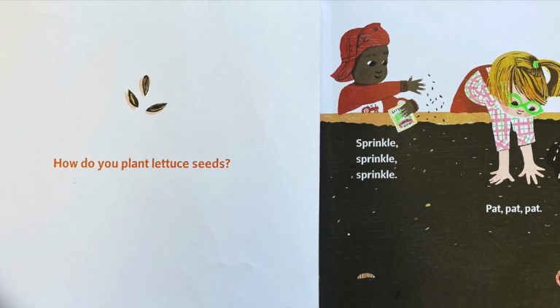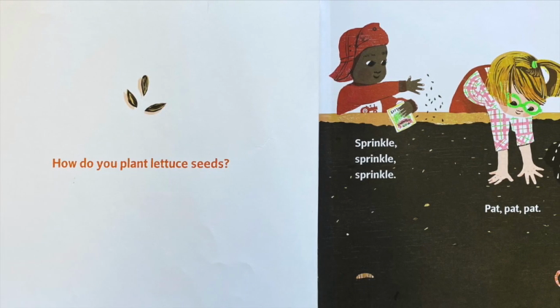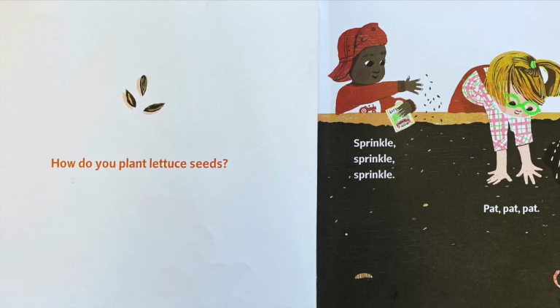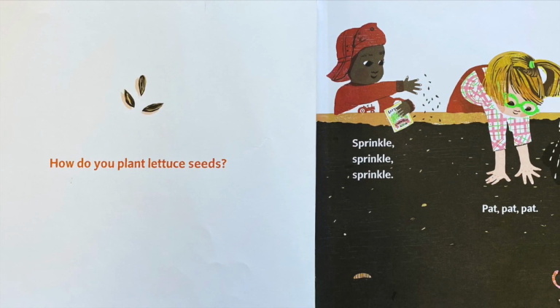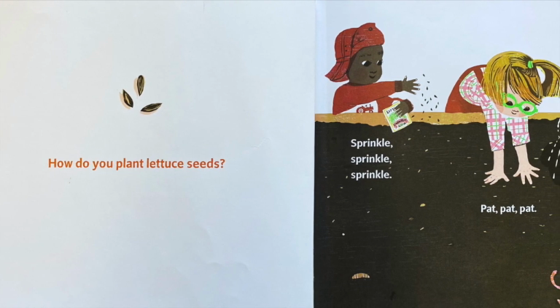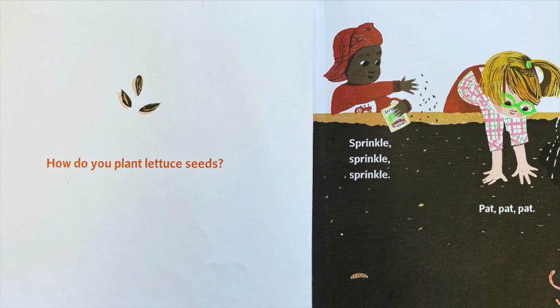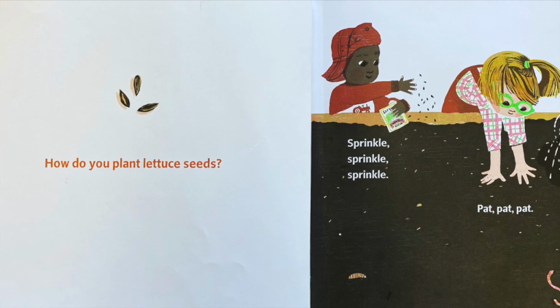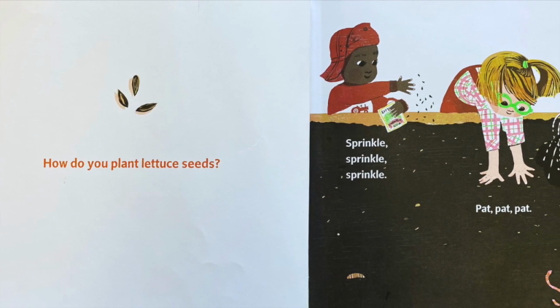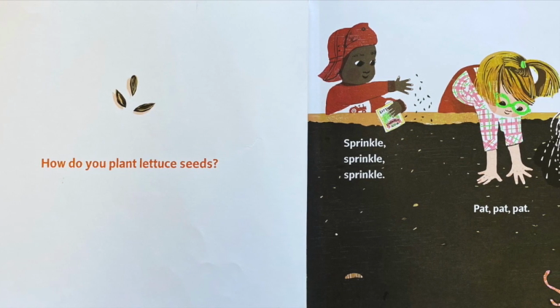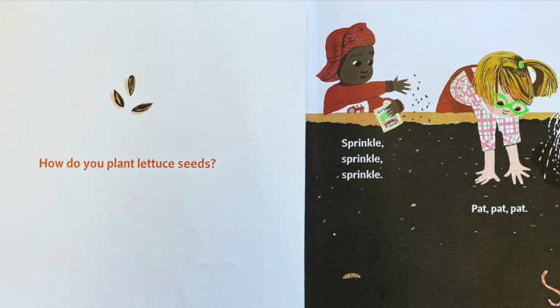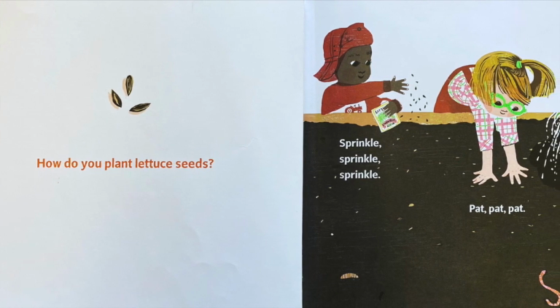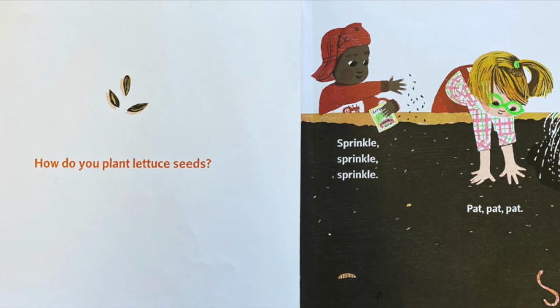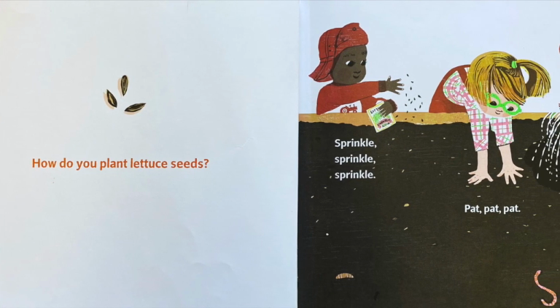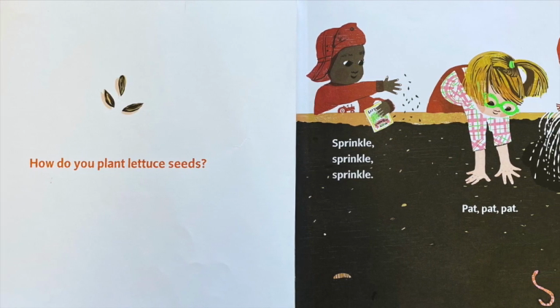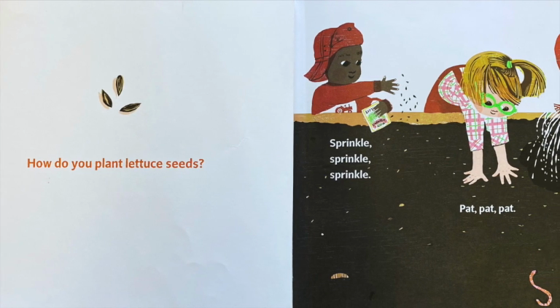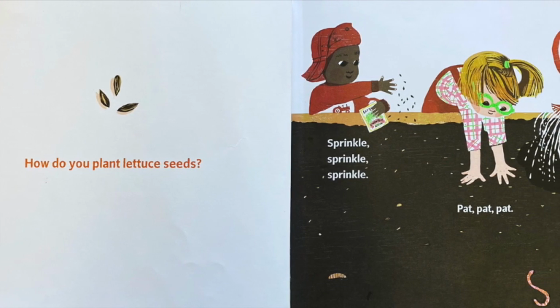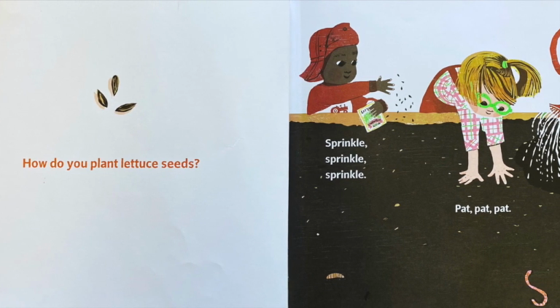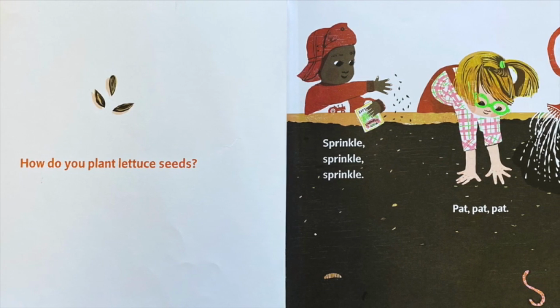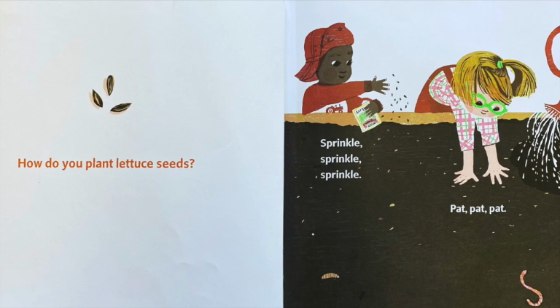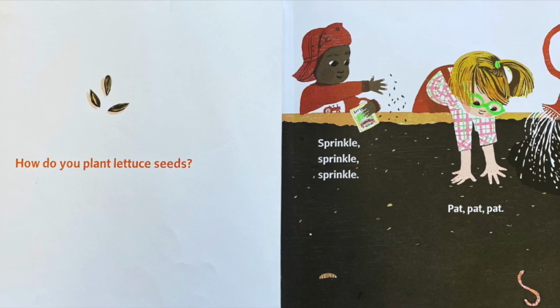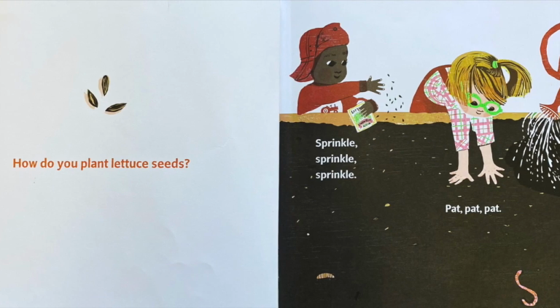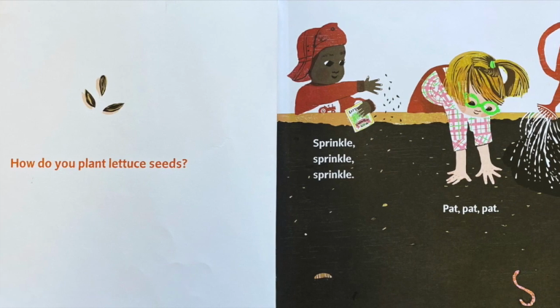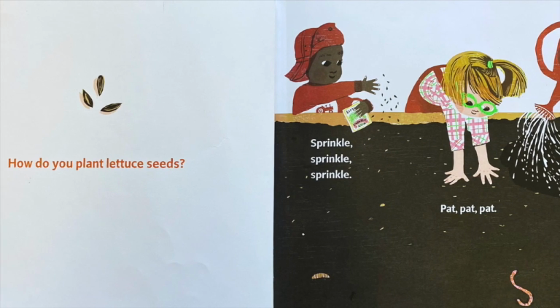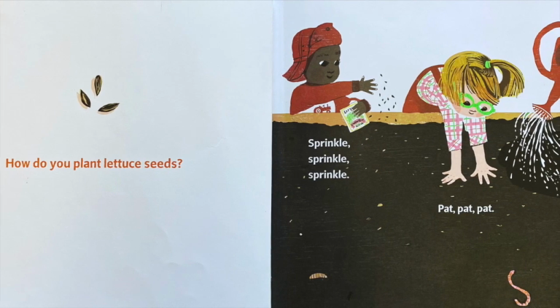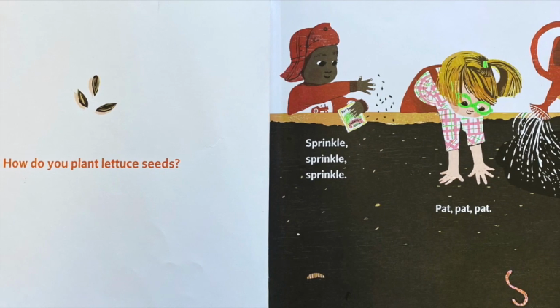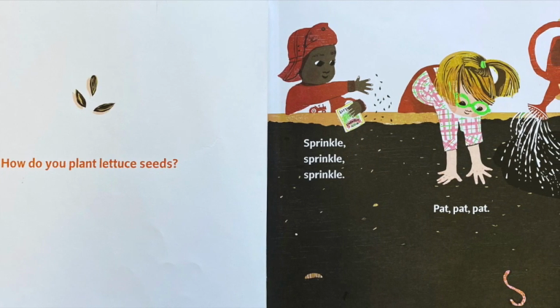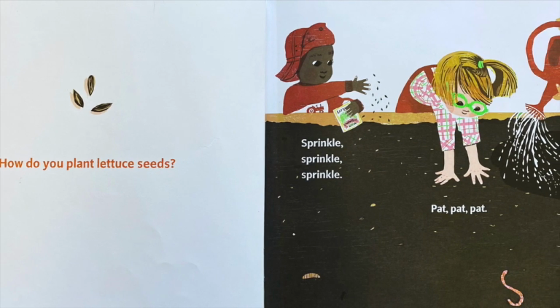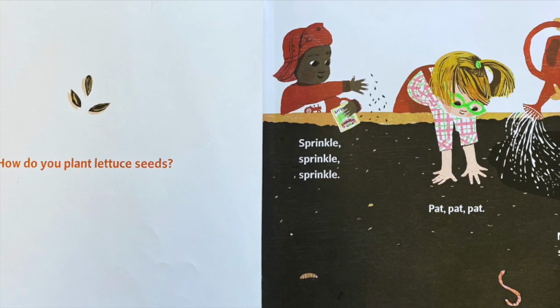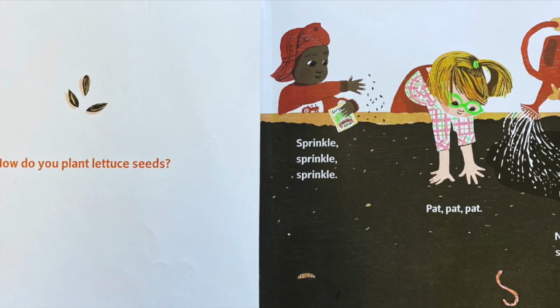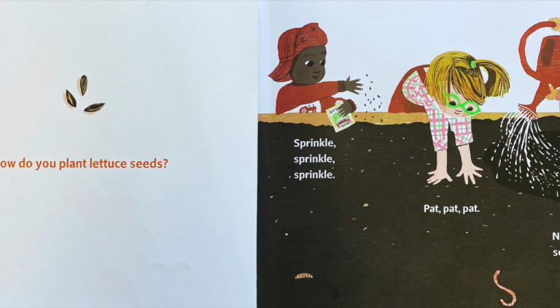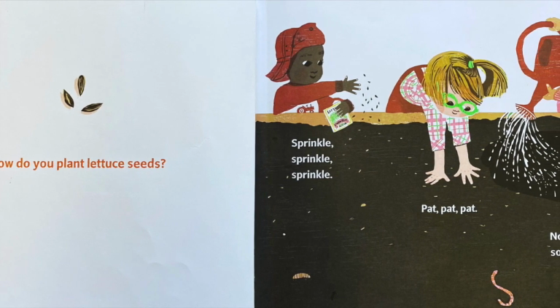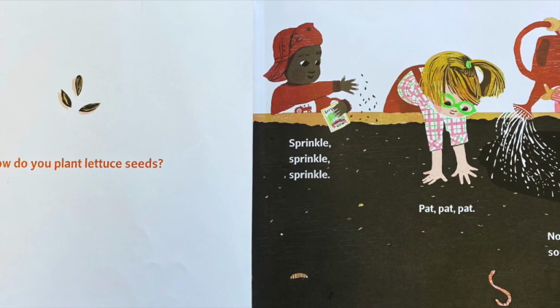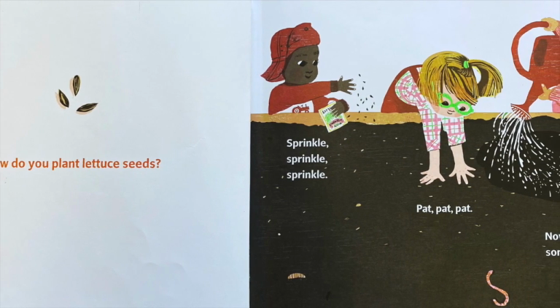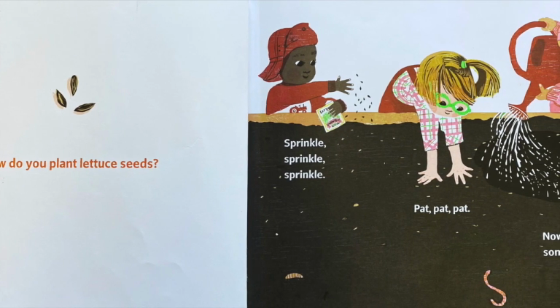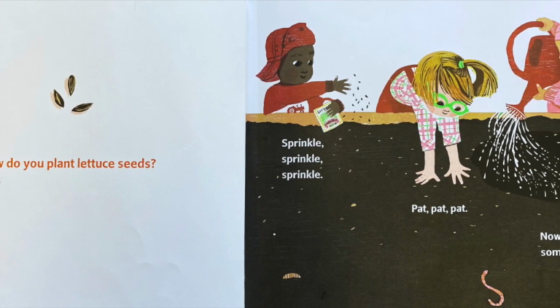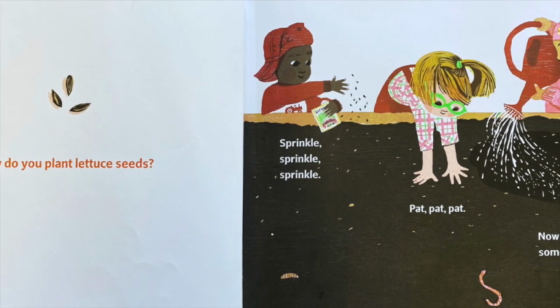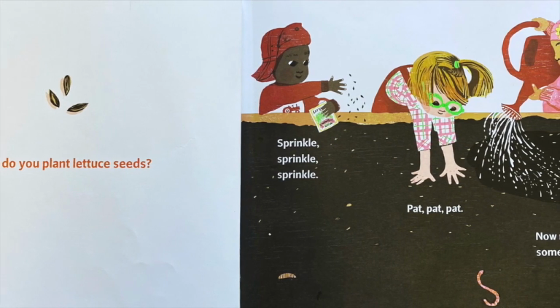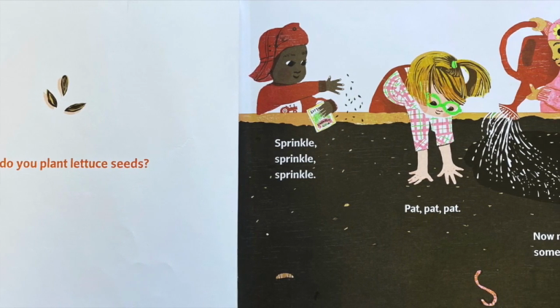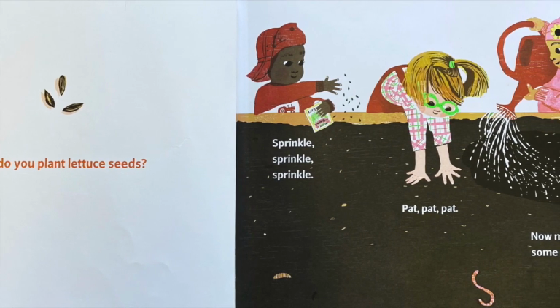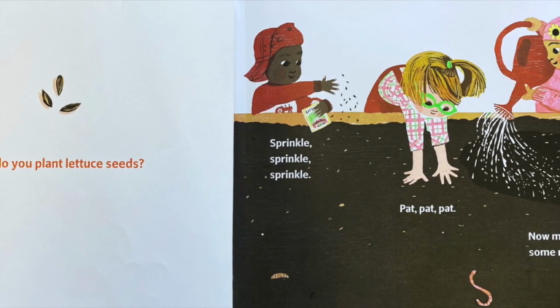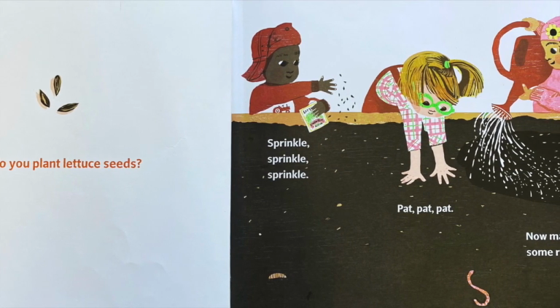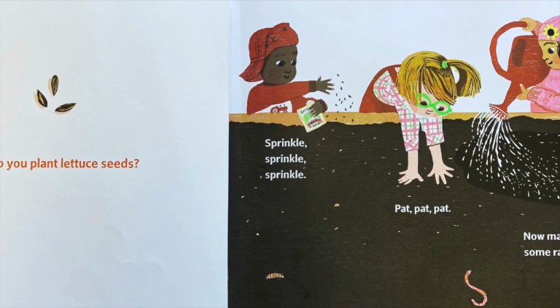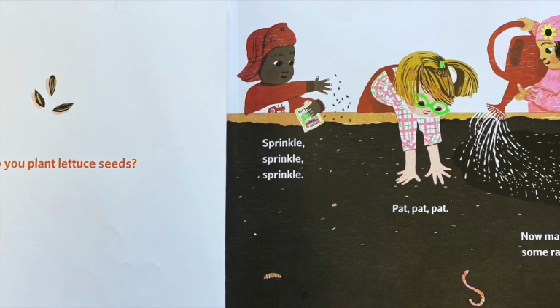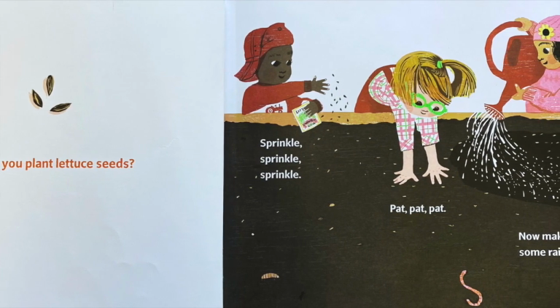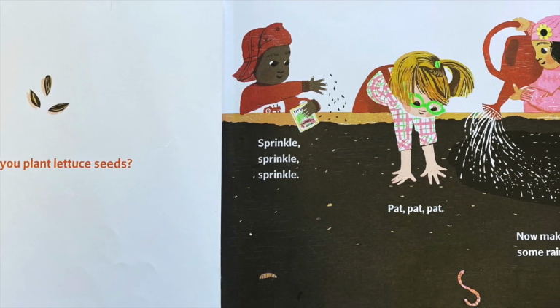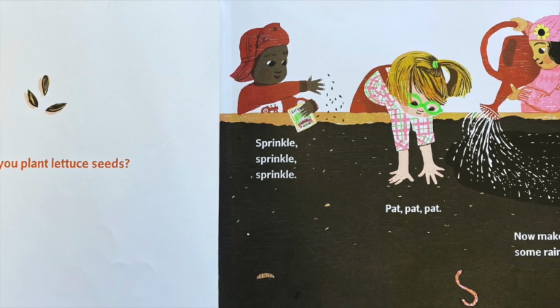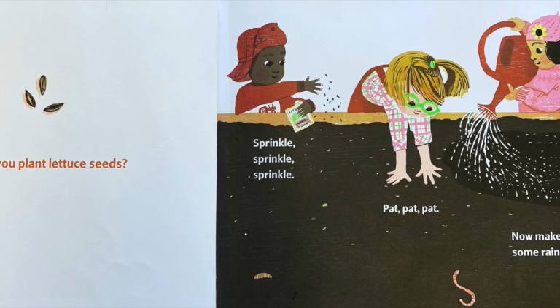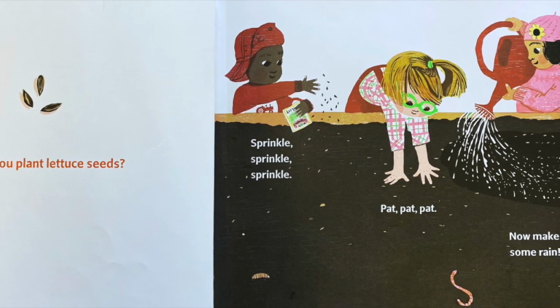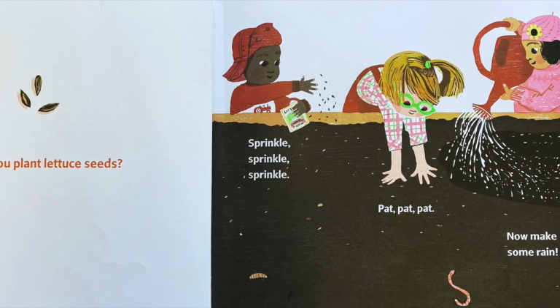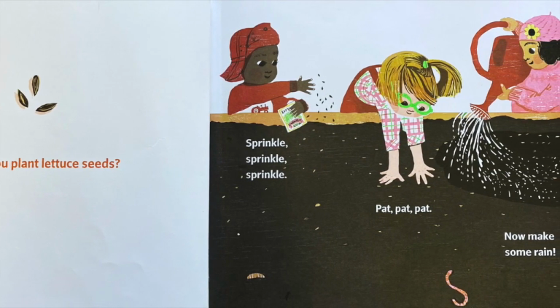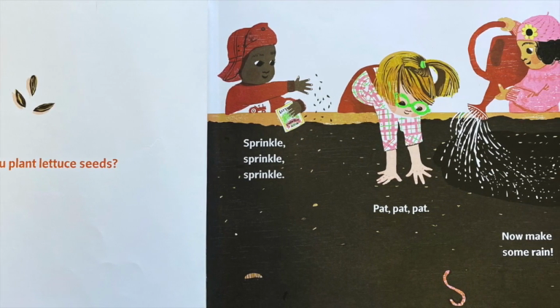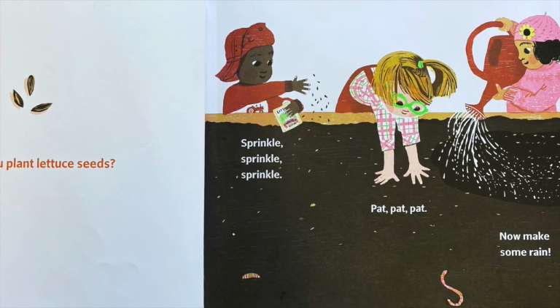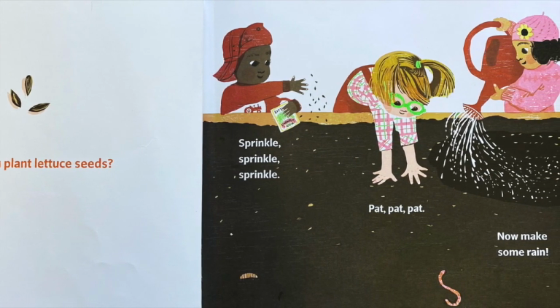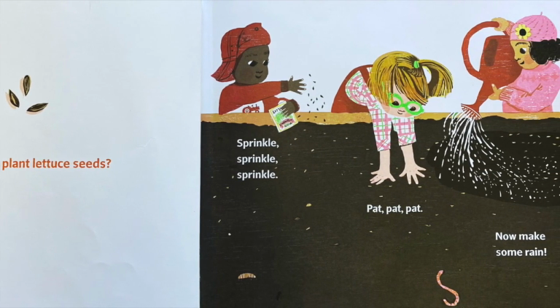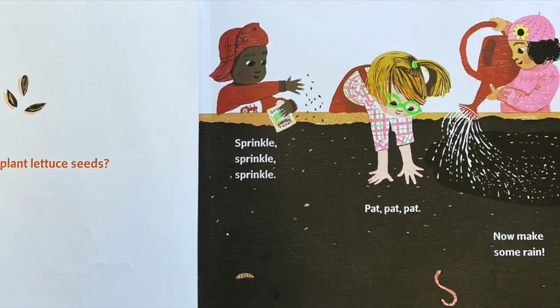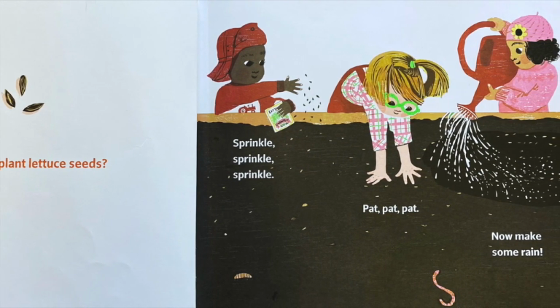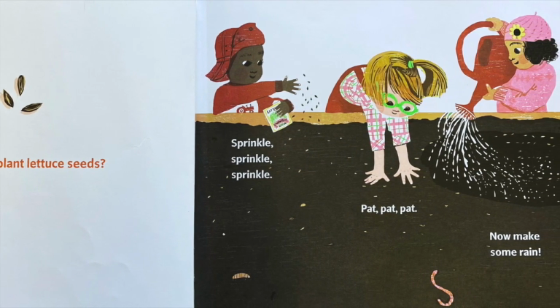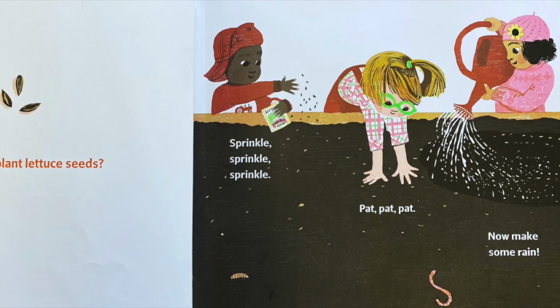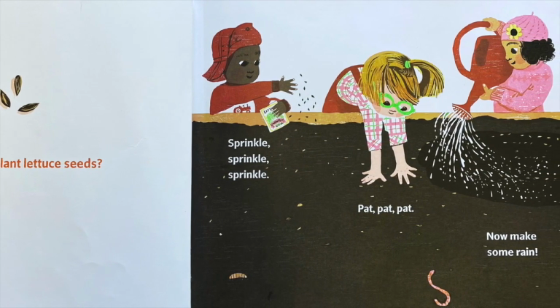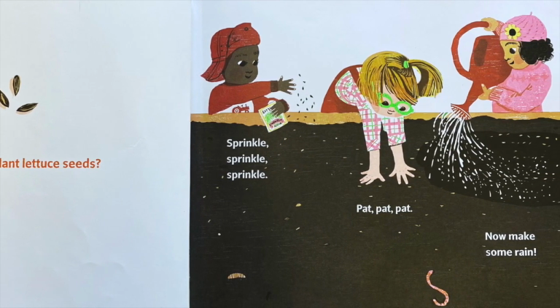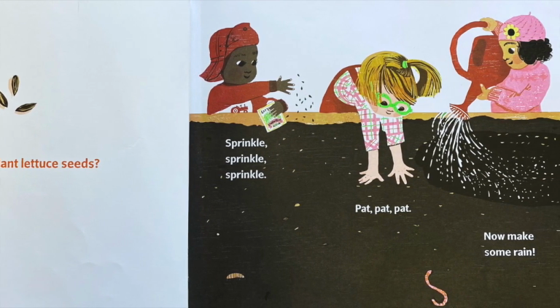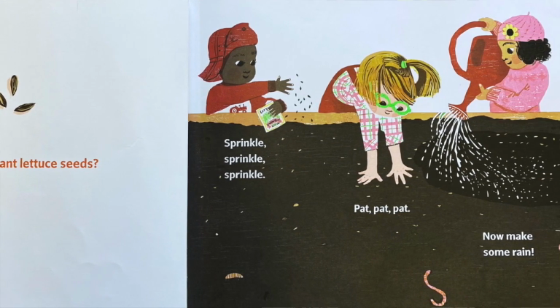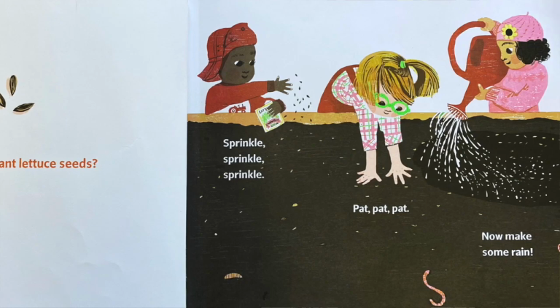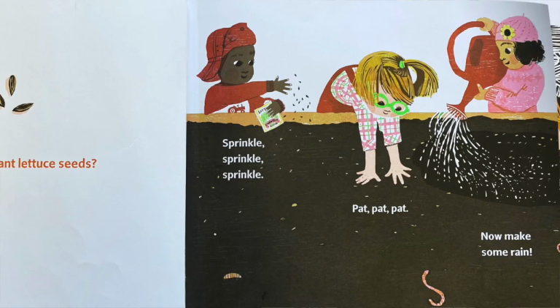How do you plant lettuce seeds? Sprinkle, sprinkle. Pat, pat. Now make some rain.